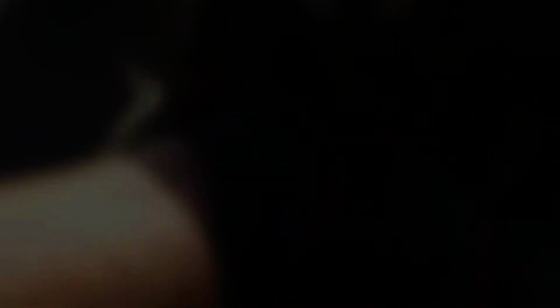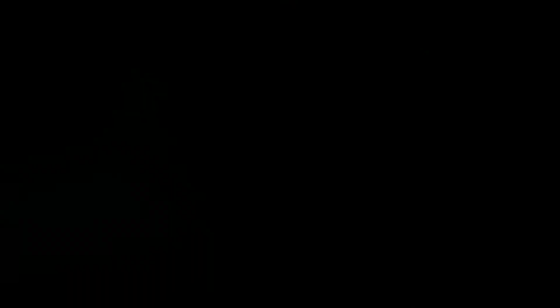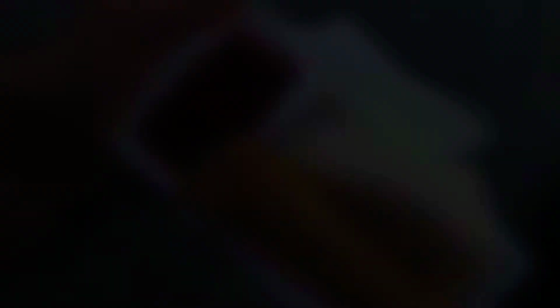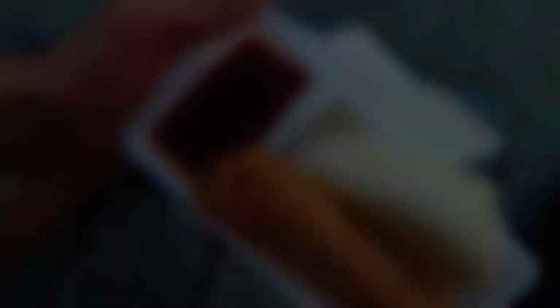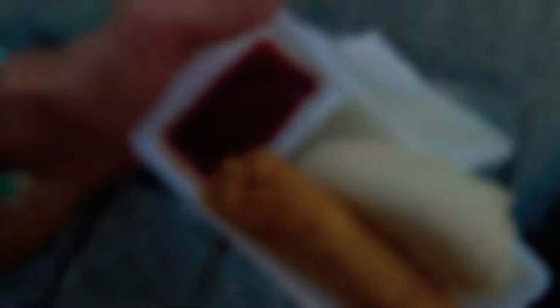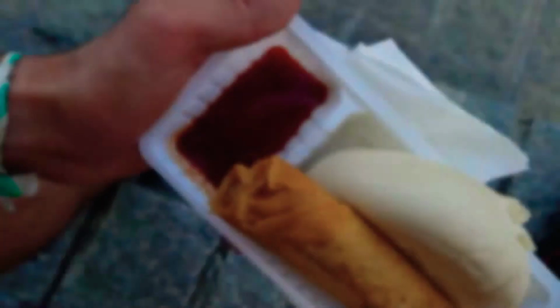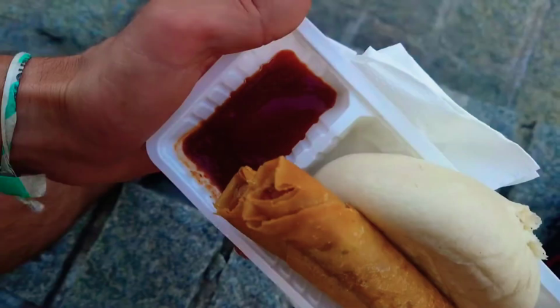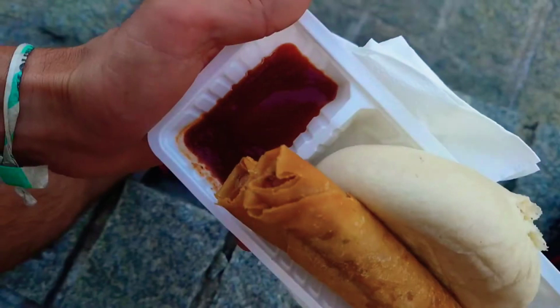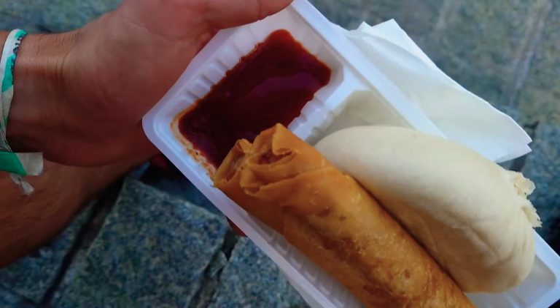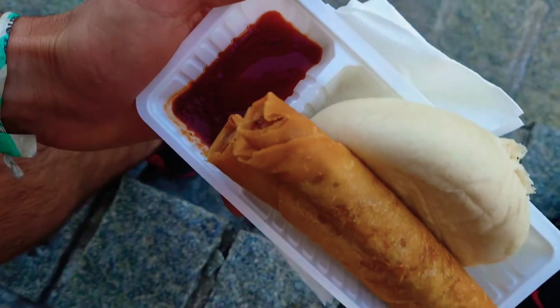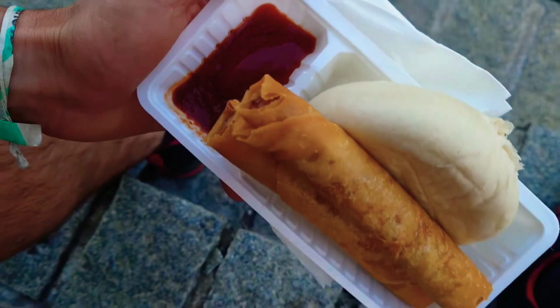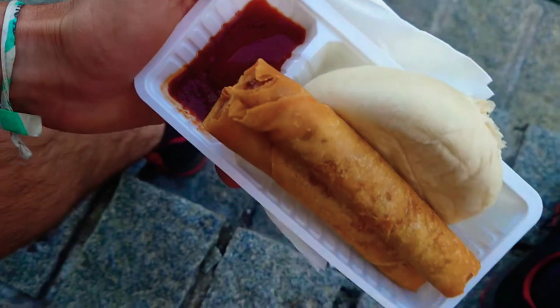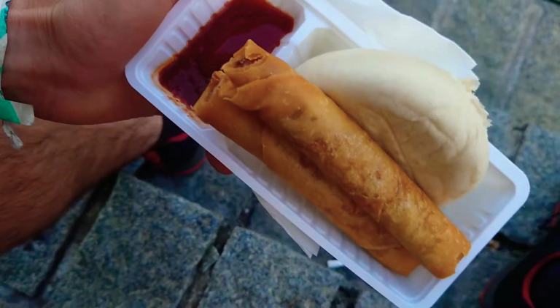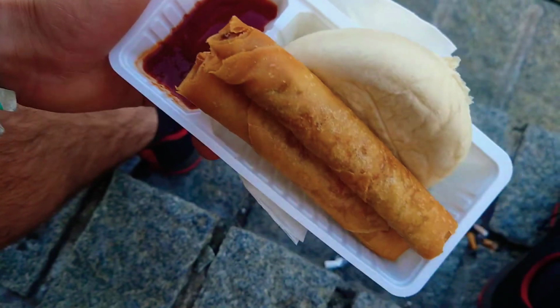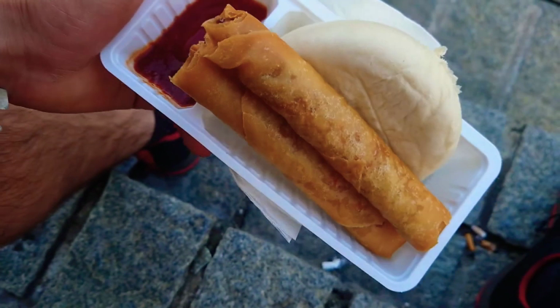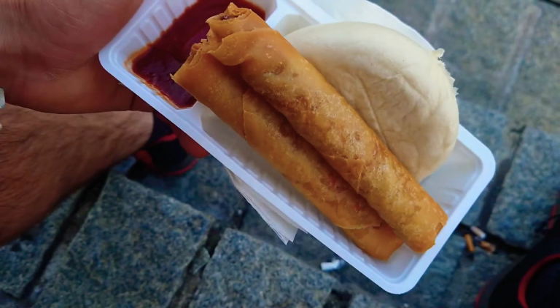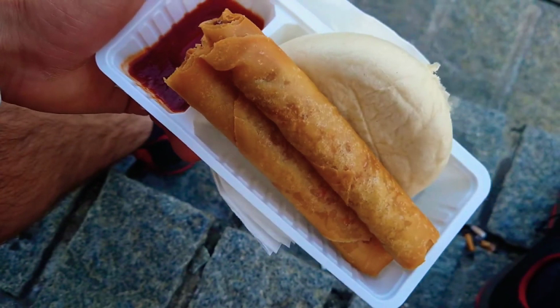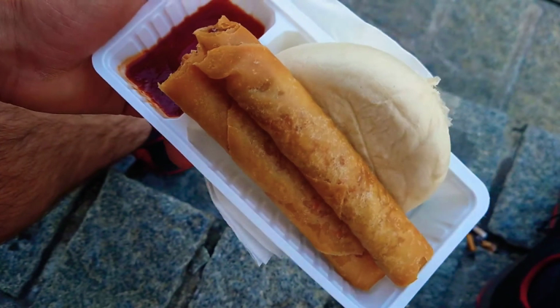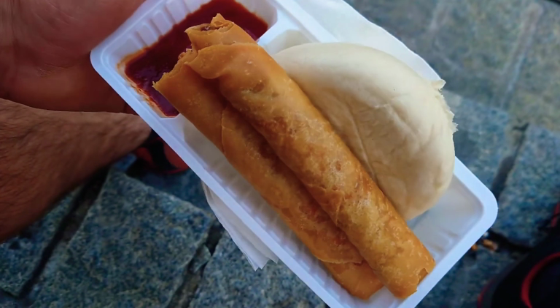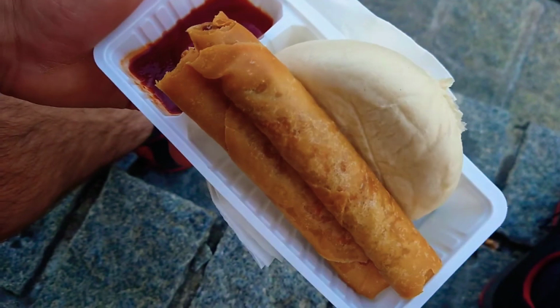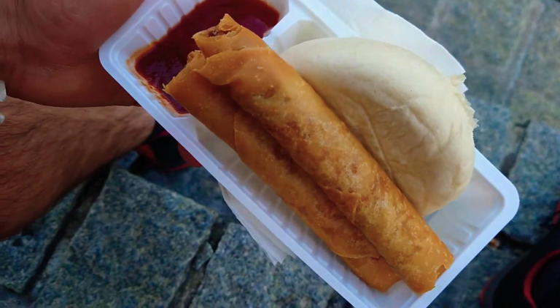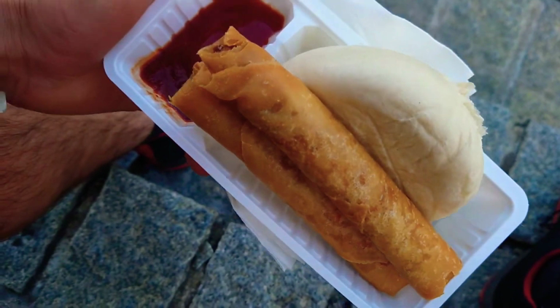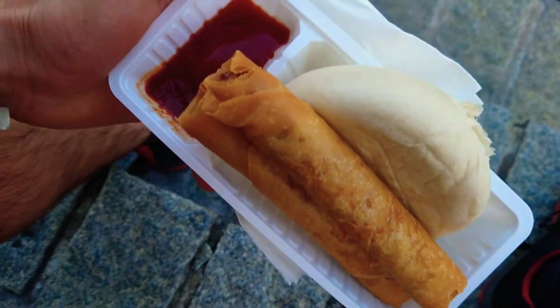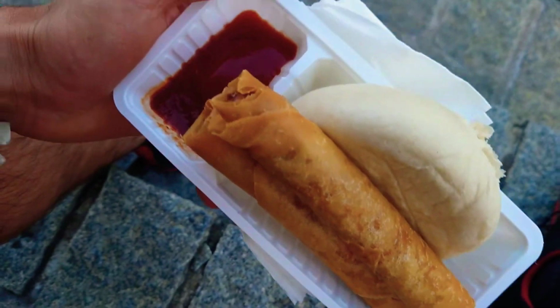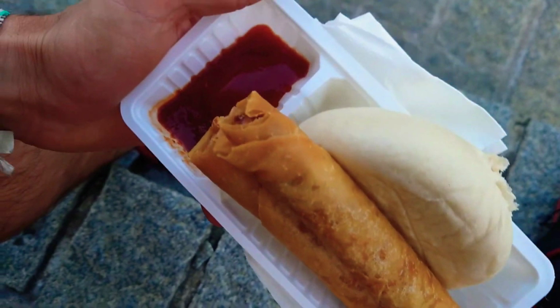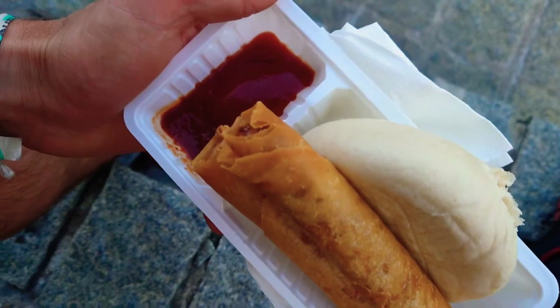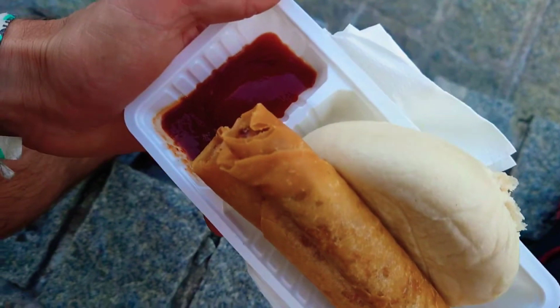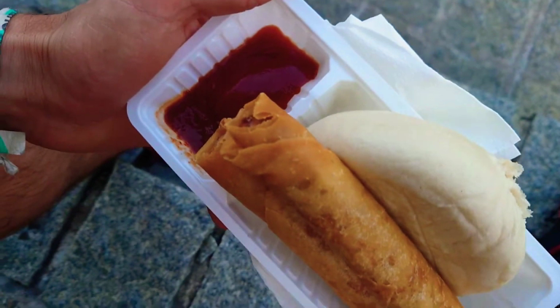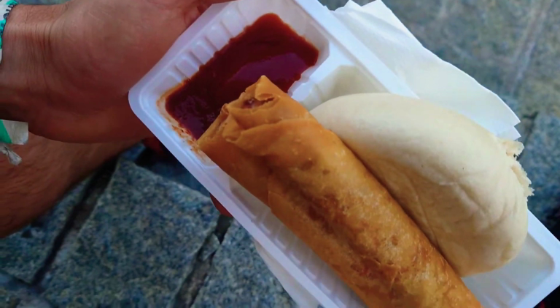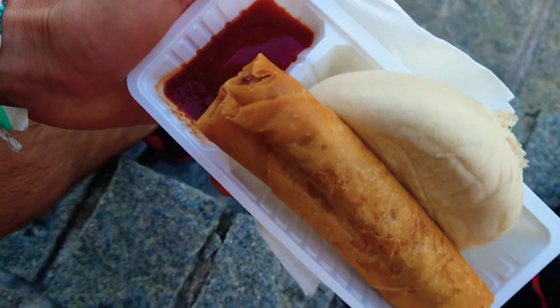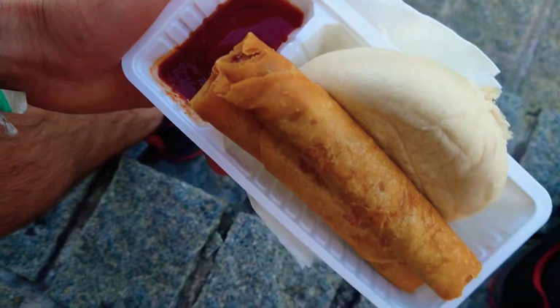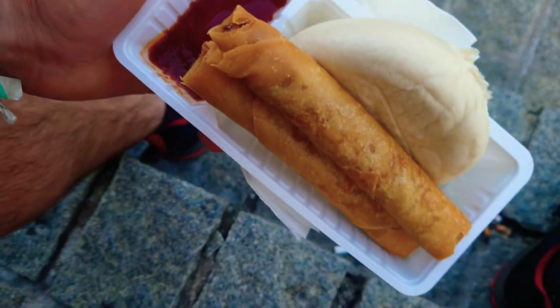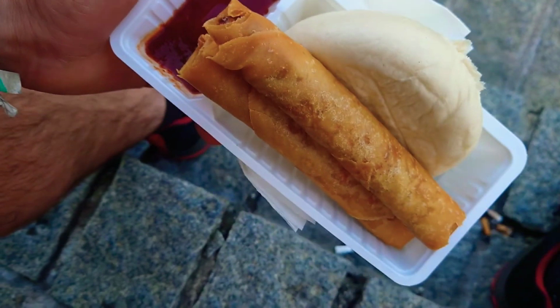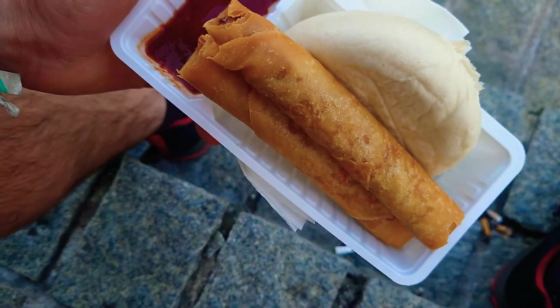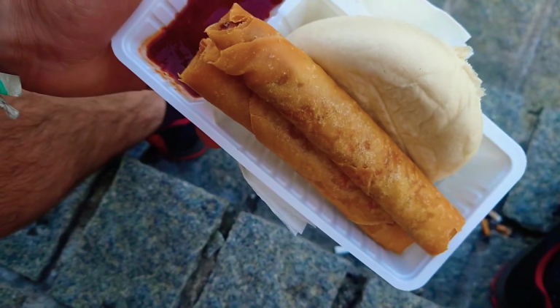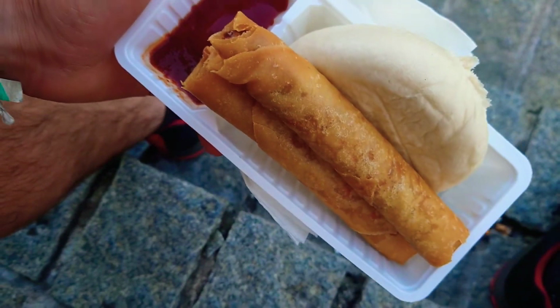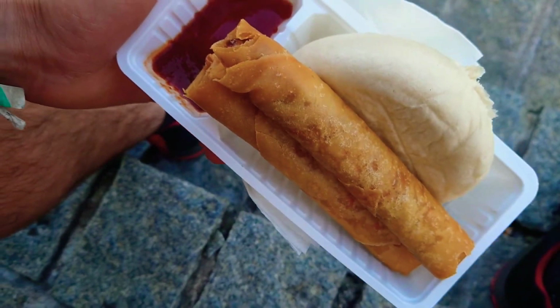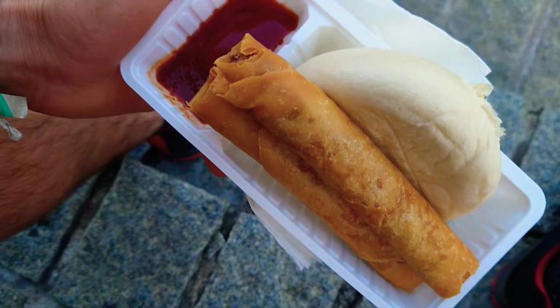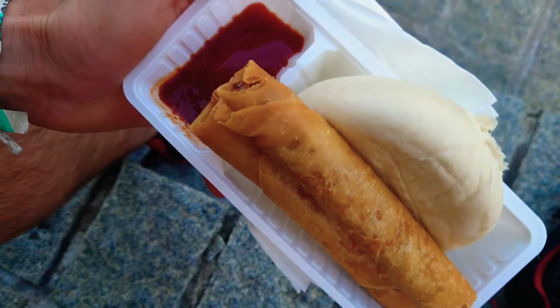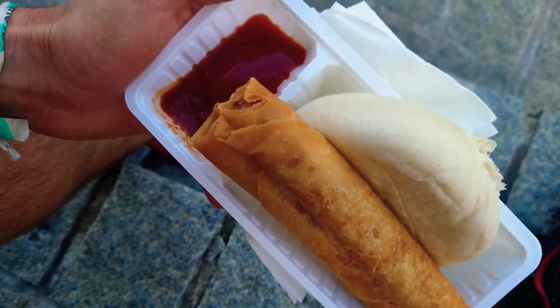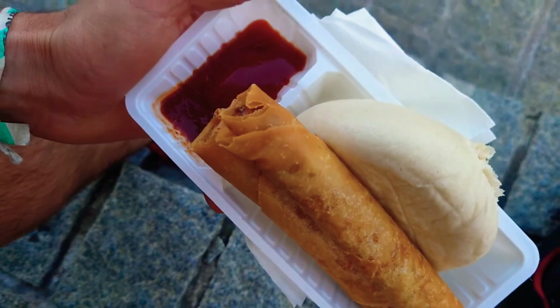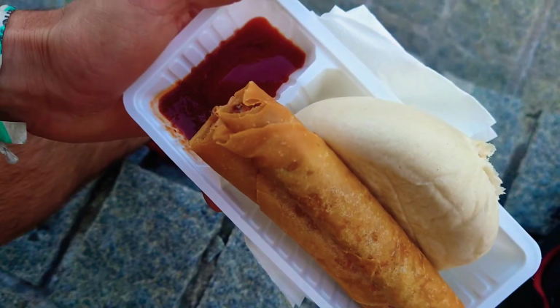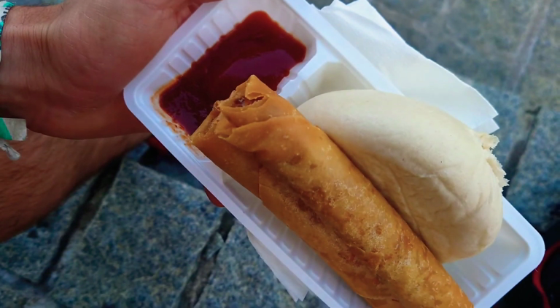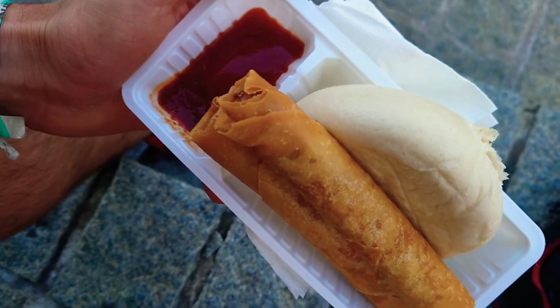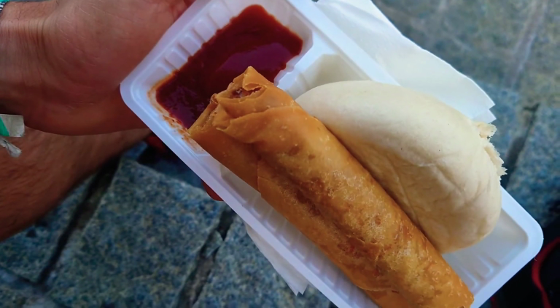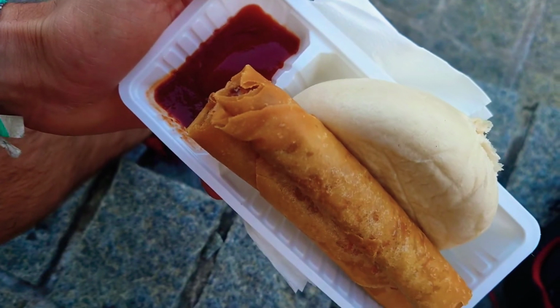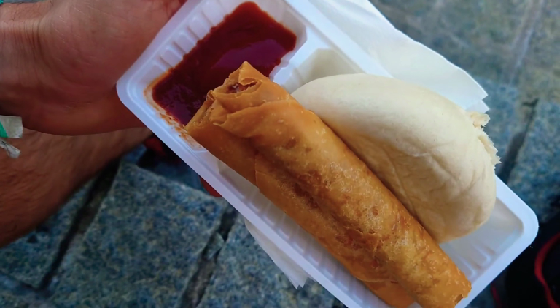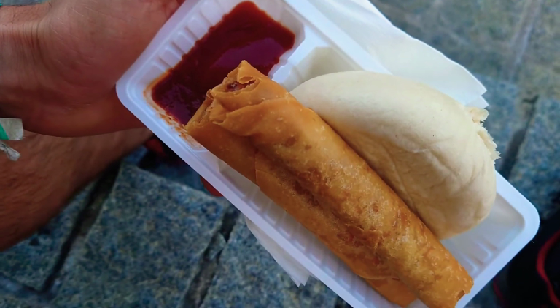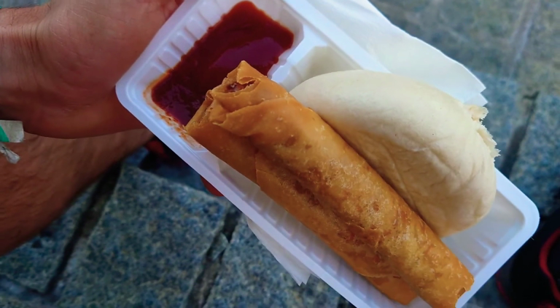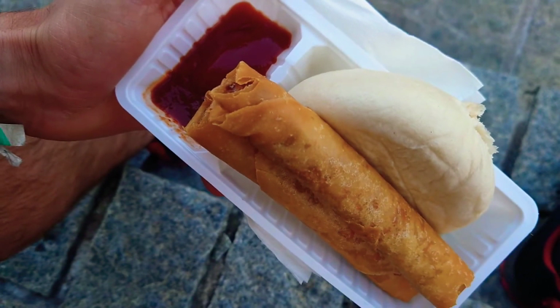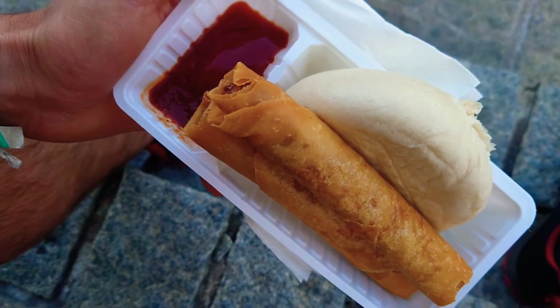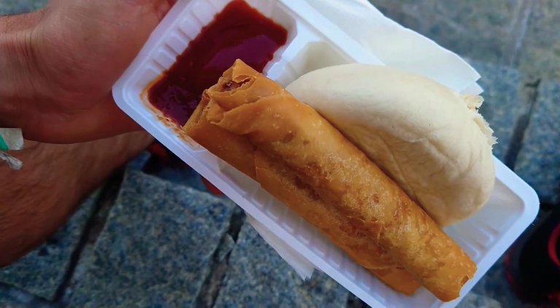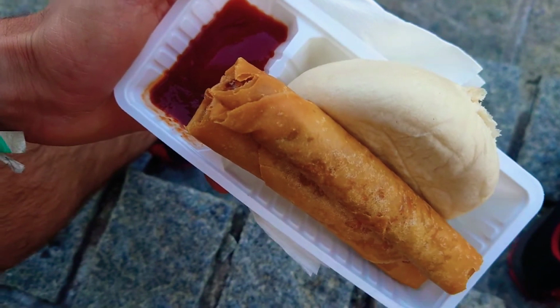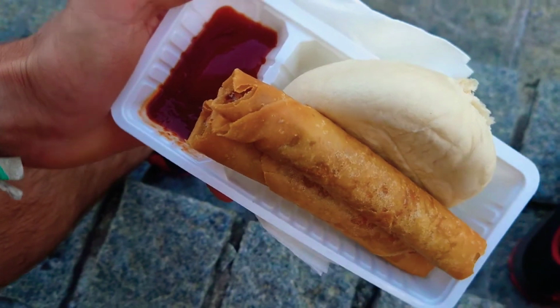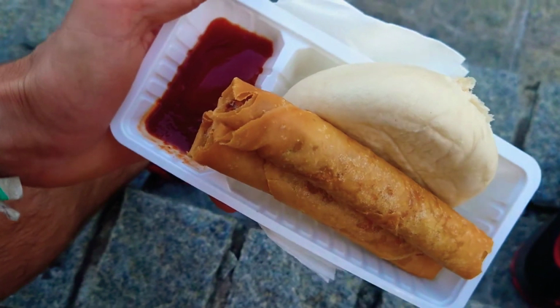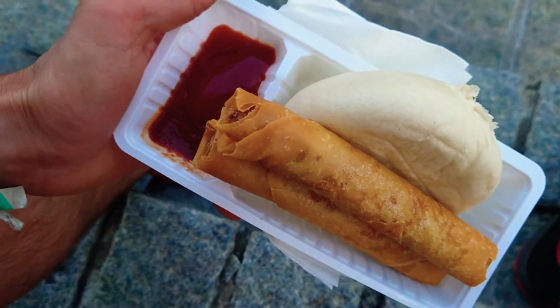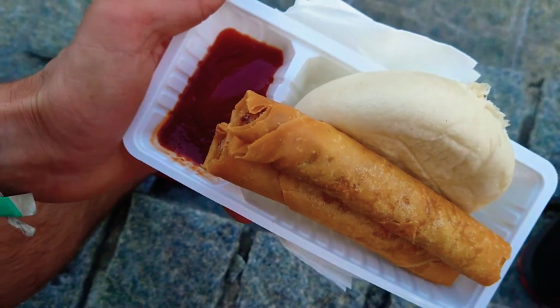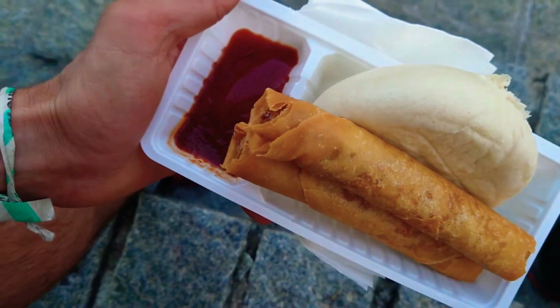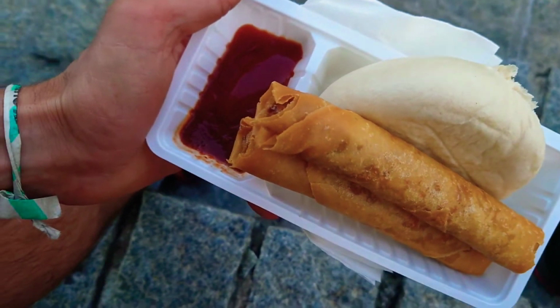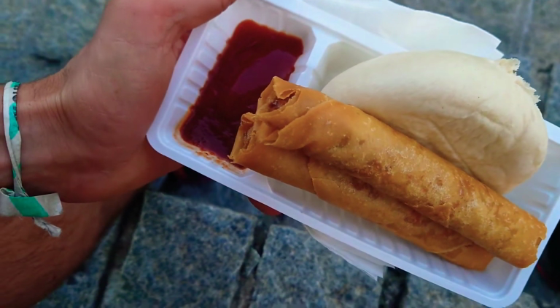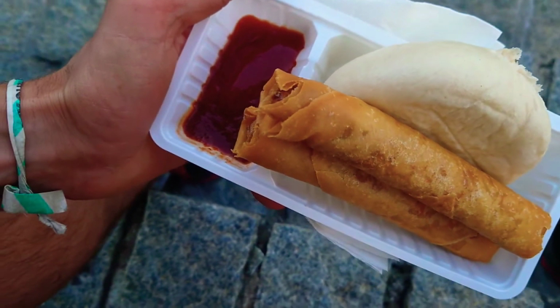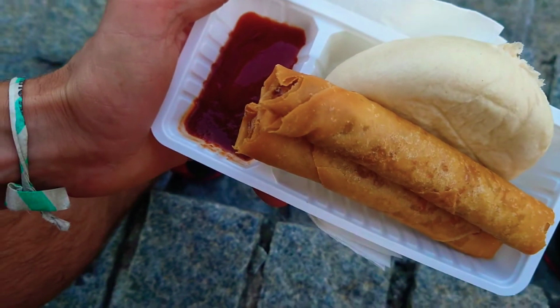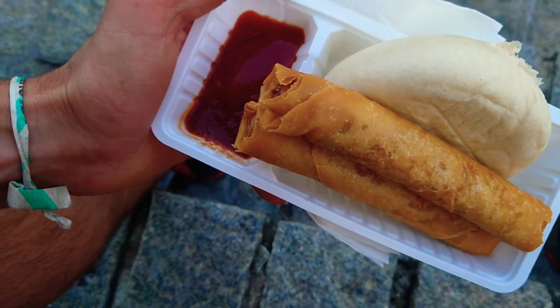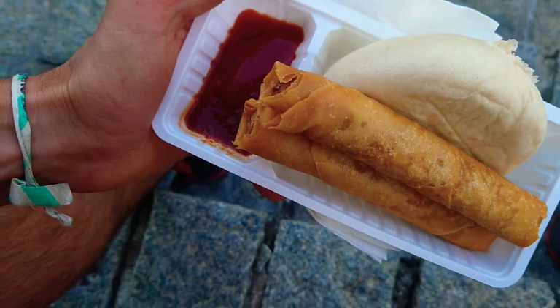Gone for another round of the old Vietnamese street foods today - got to be done. Chicken balls and chicken sticks. Oh yeah, nice little treat.